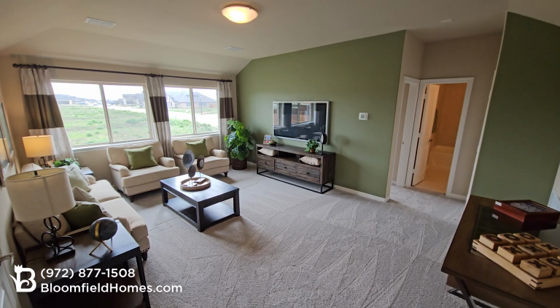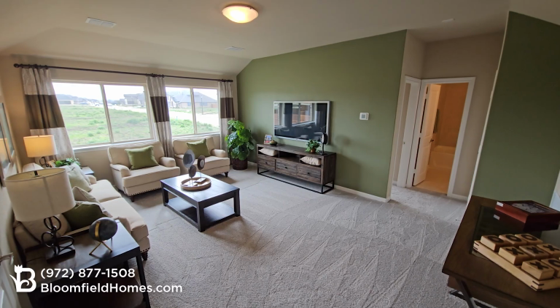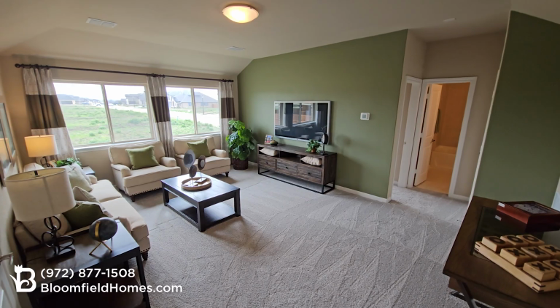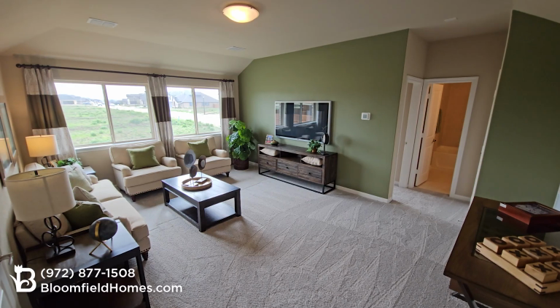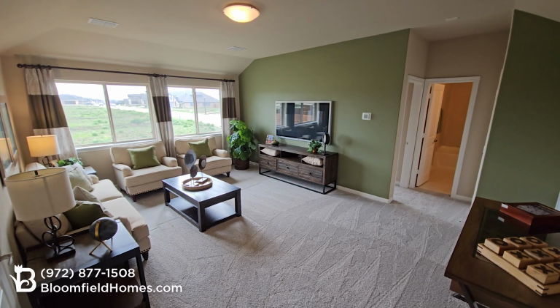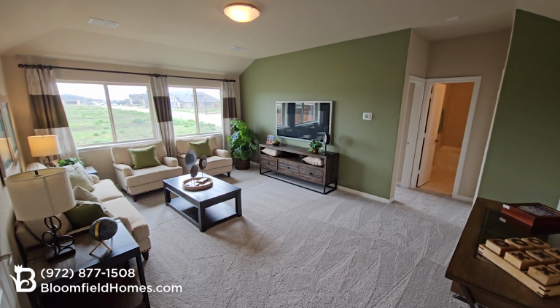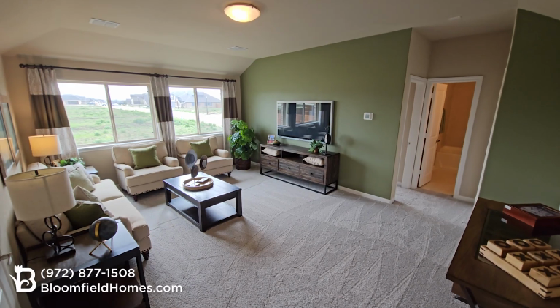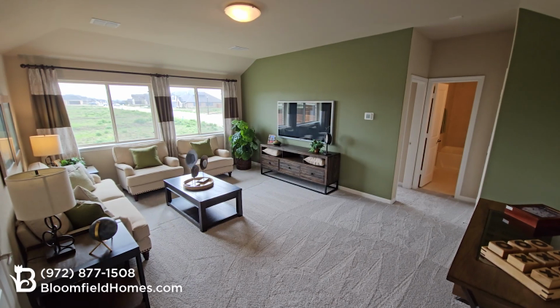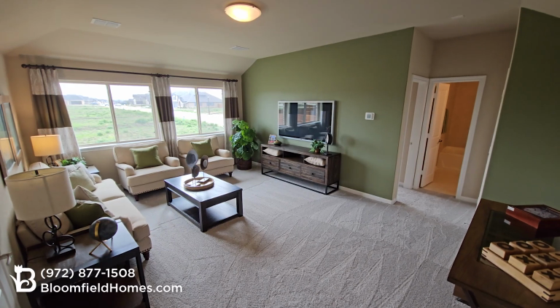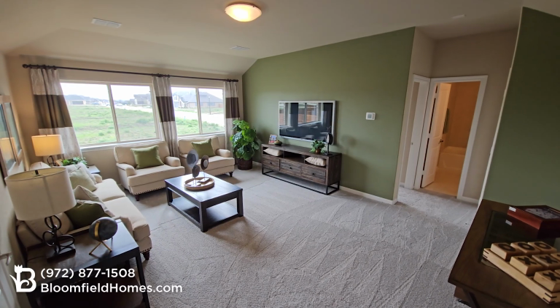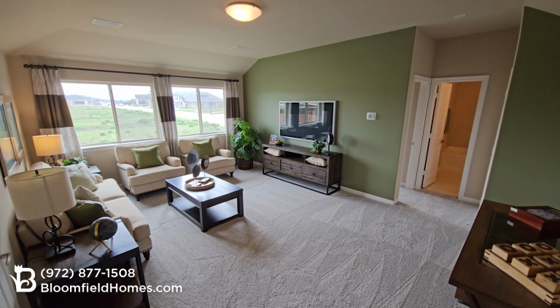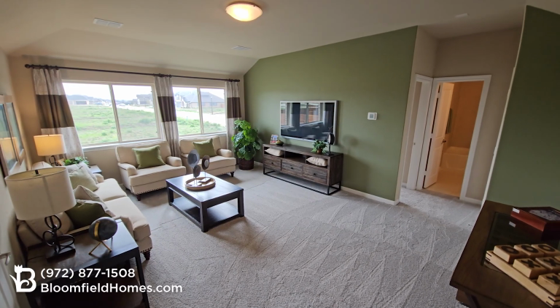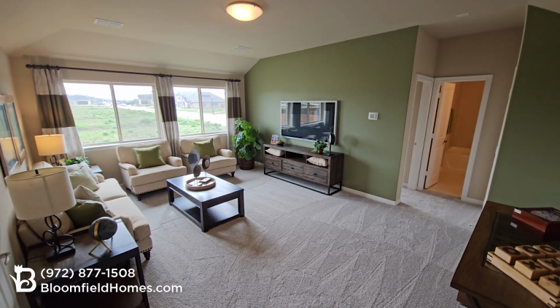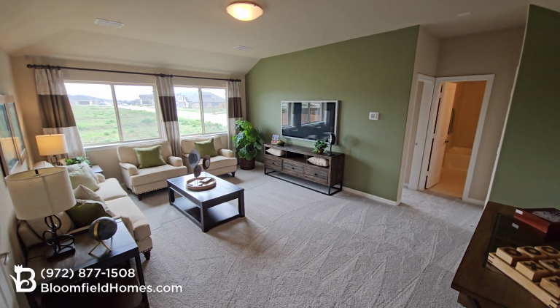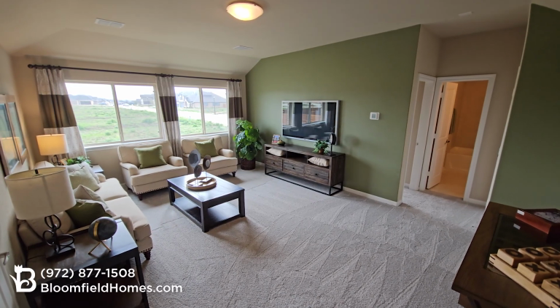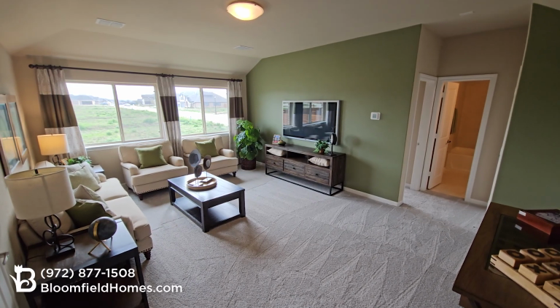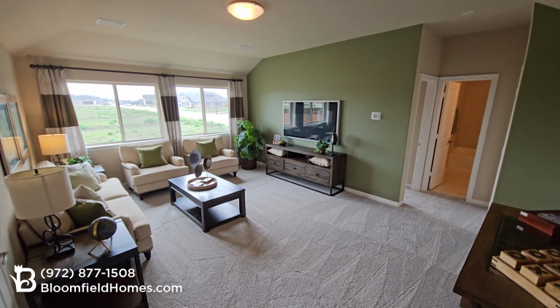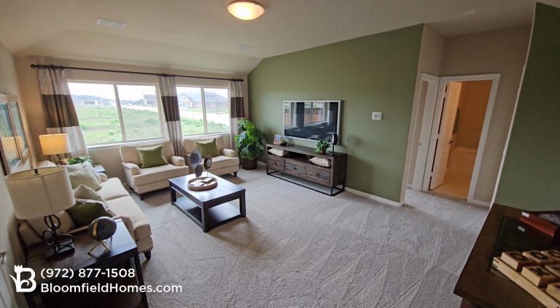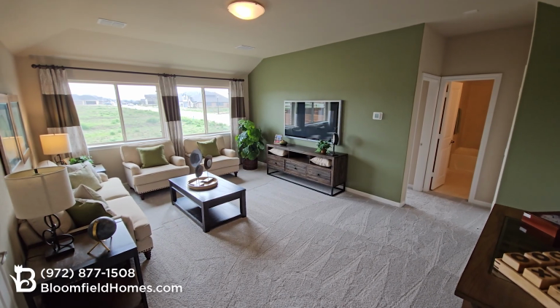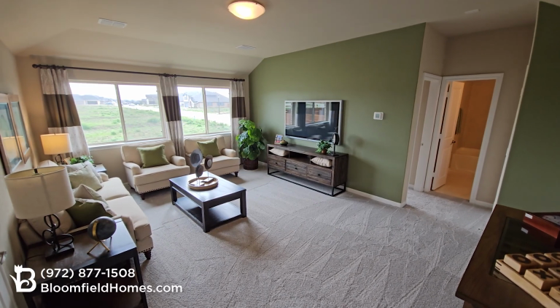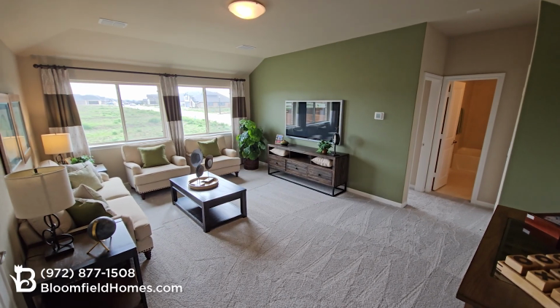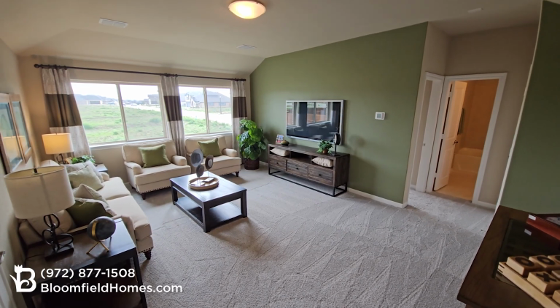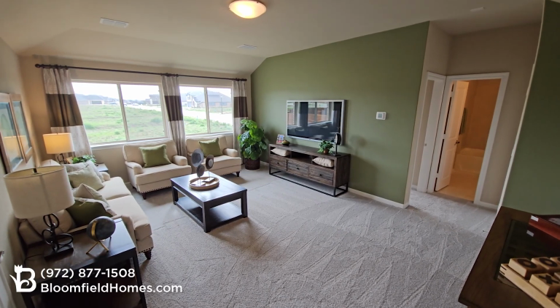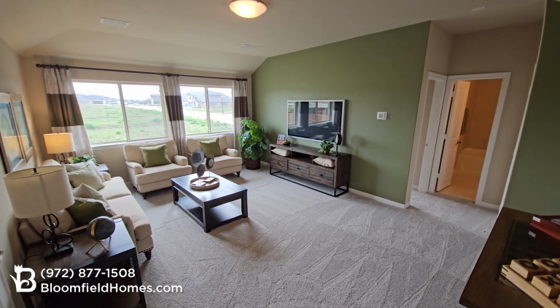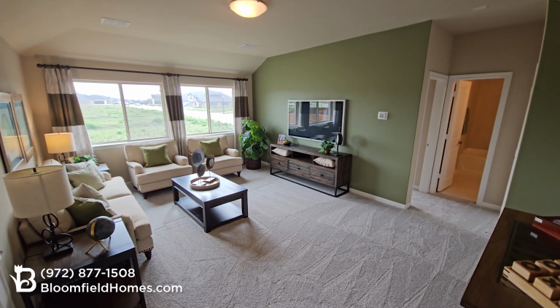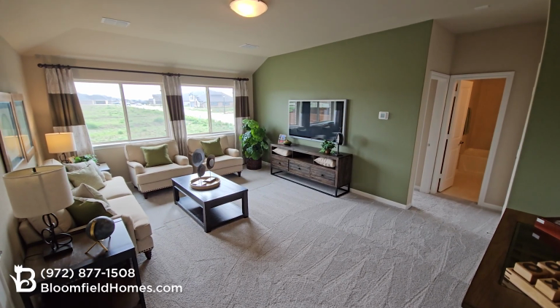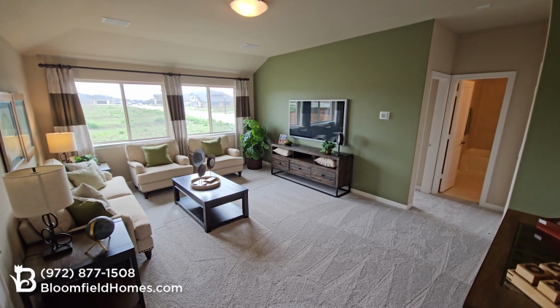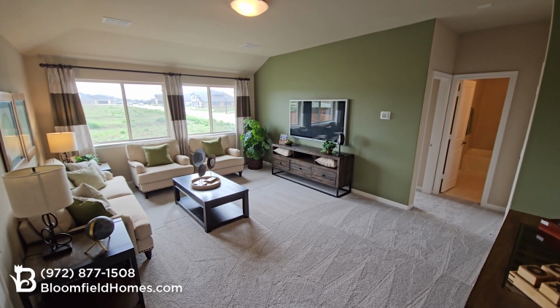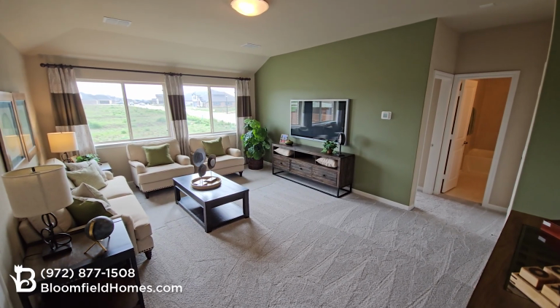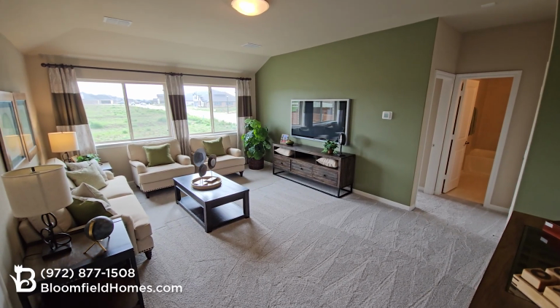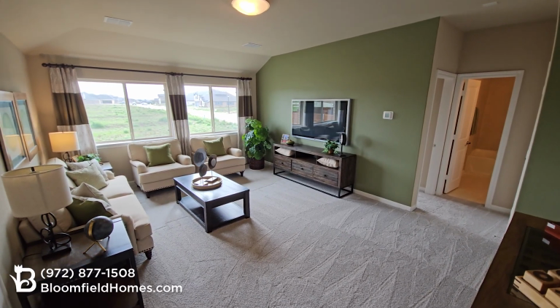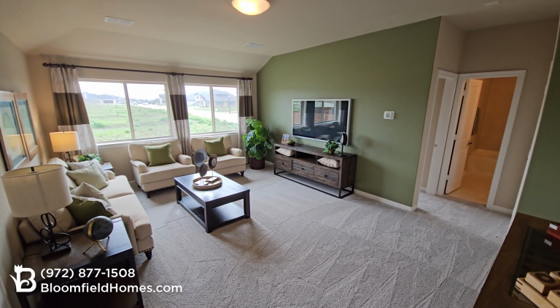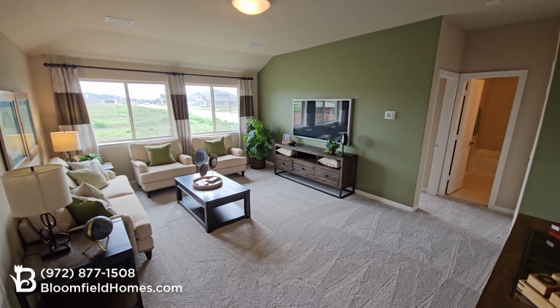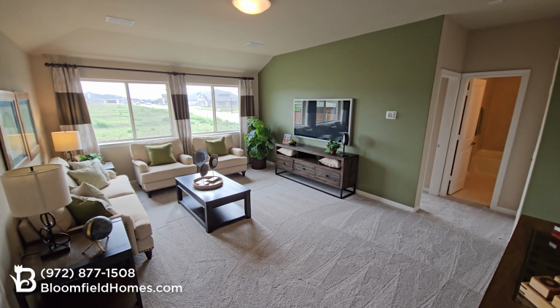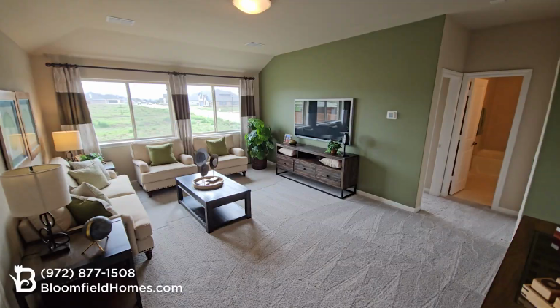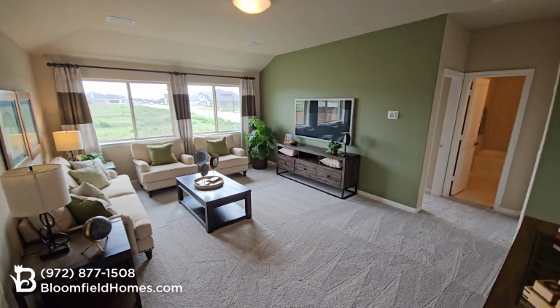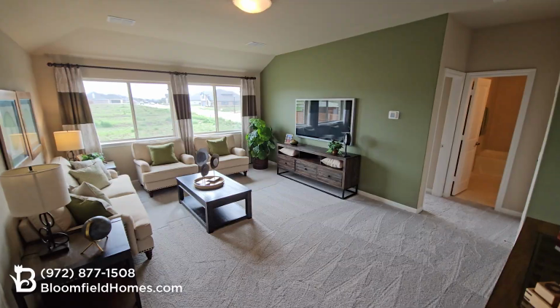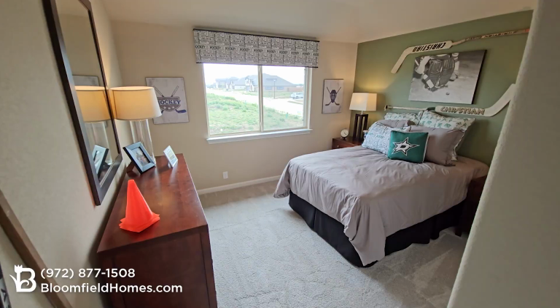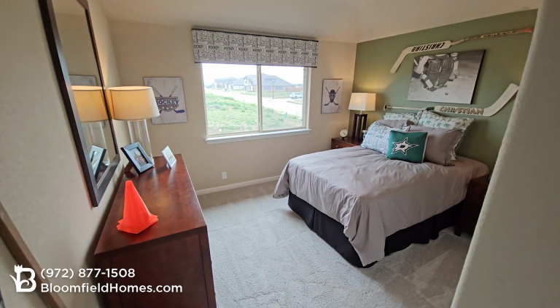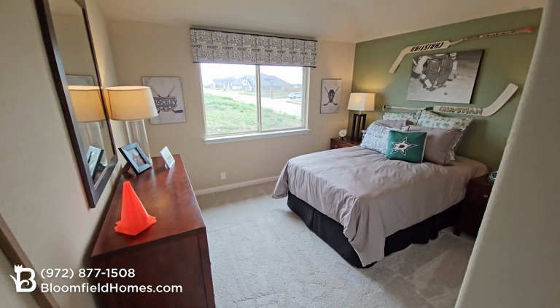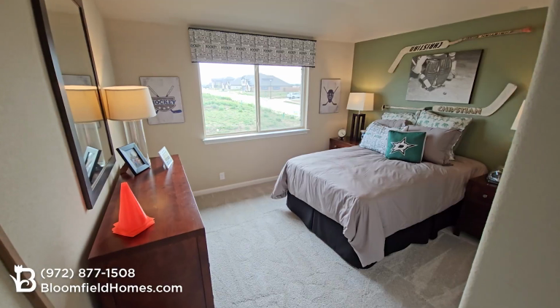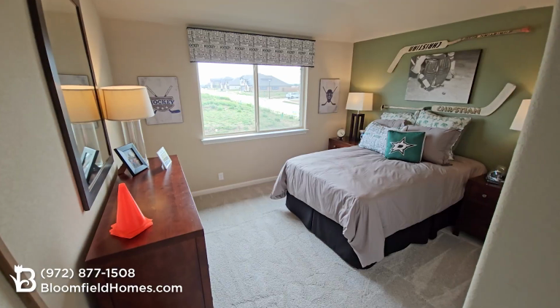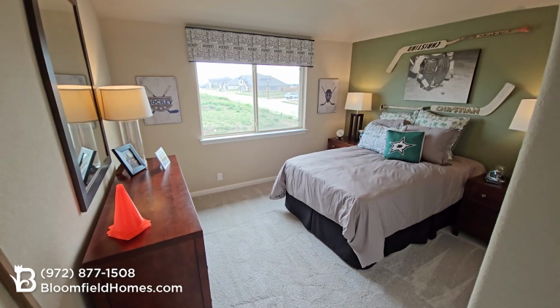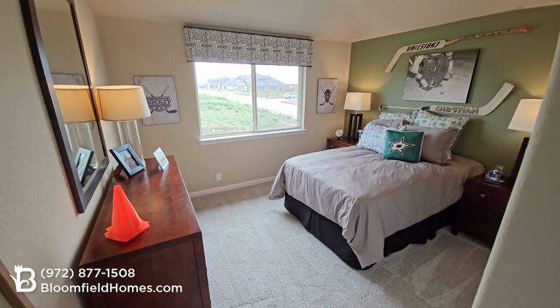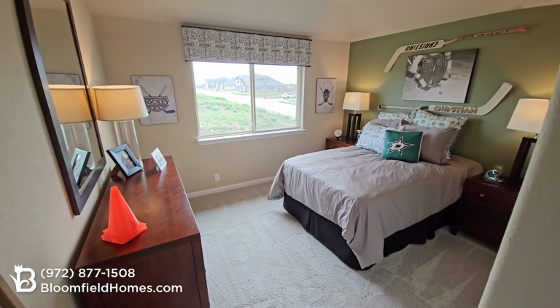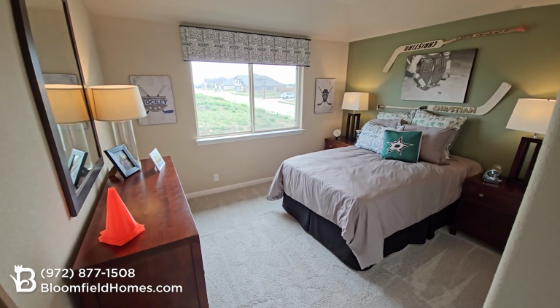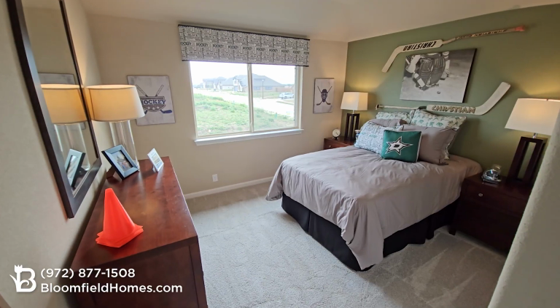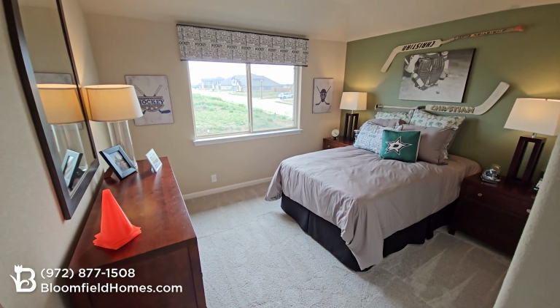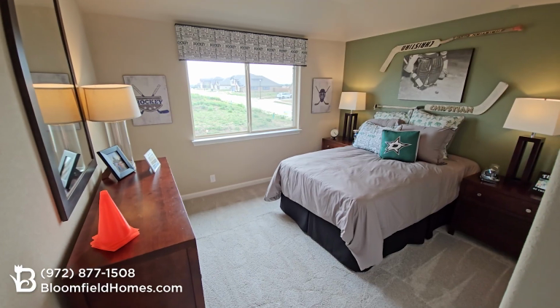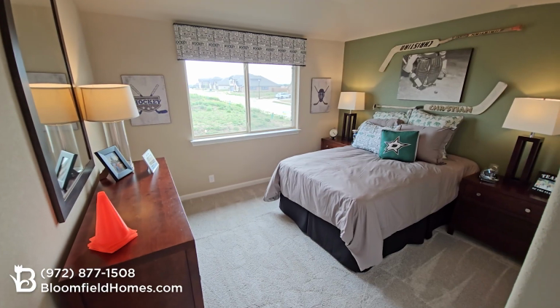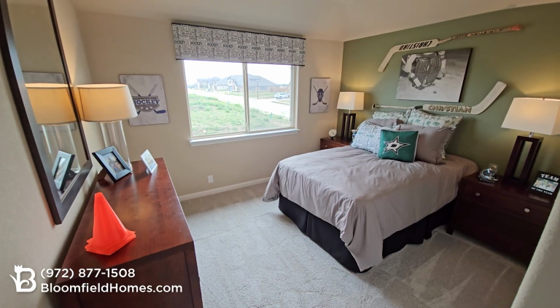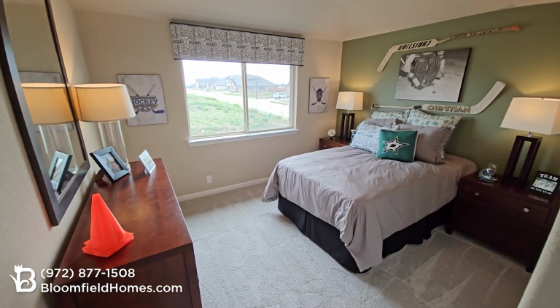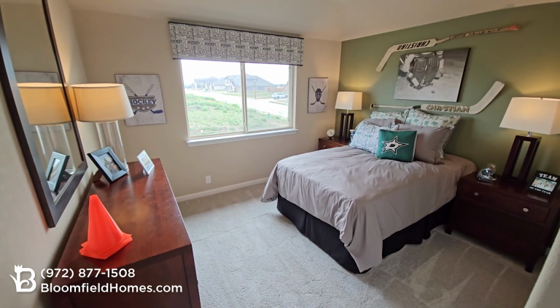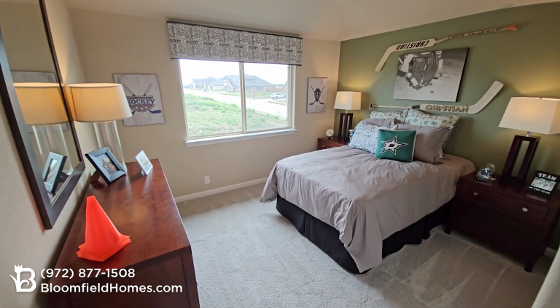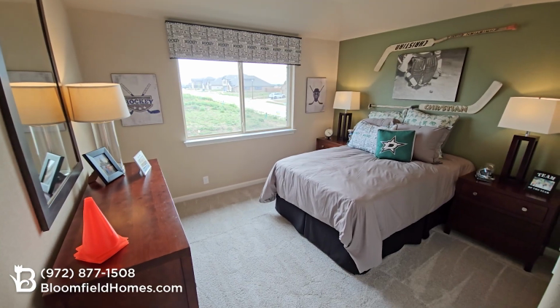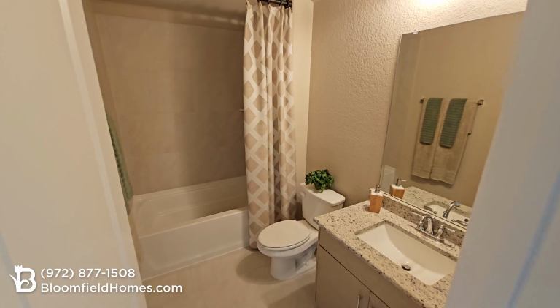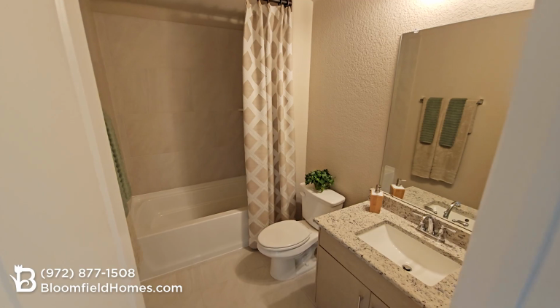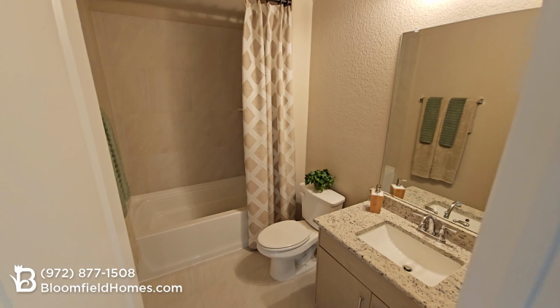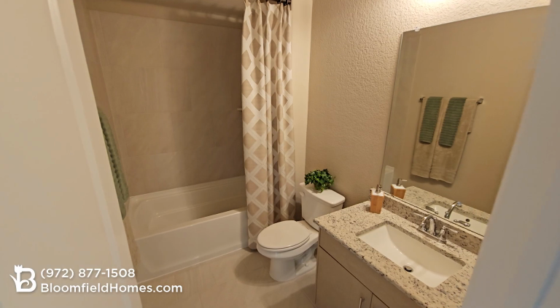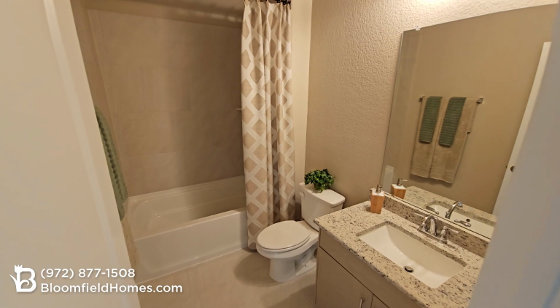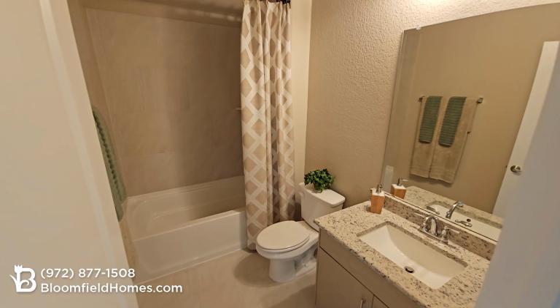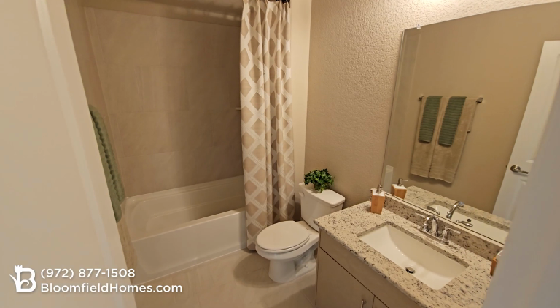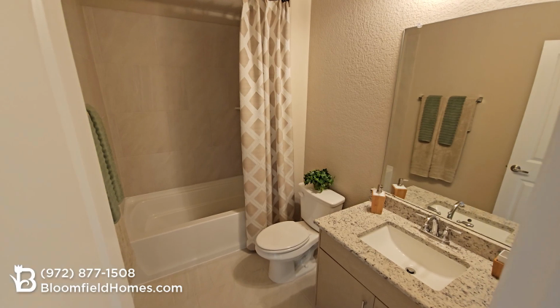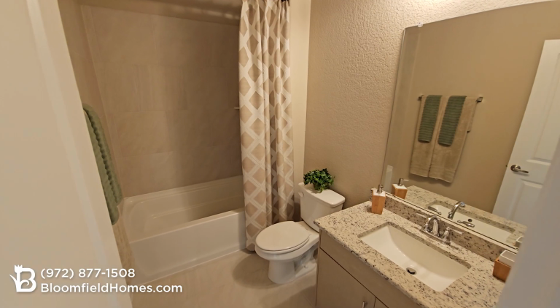The Redbud has an option to add a second story, which includes a game room, fifth bedroom, and a third full bathroom.